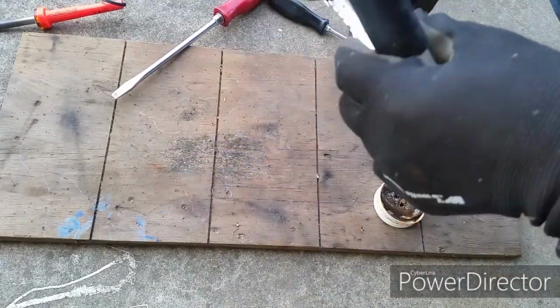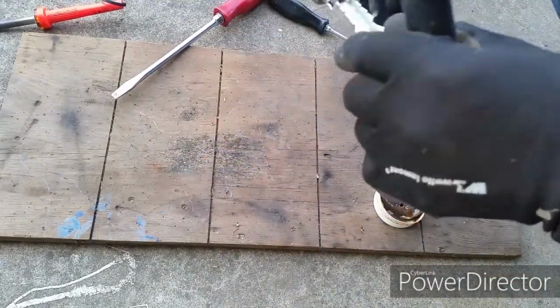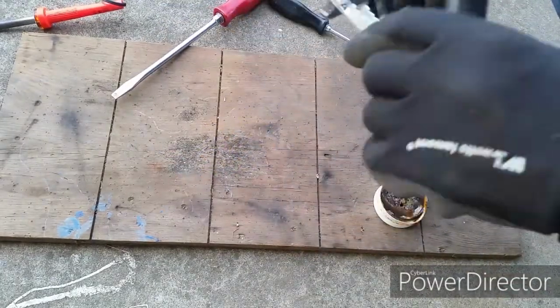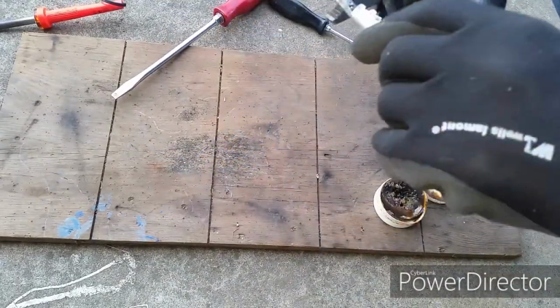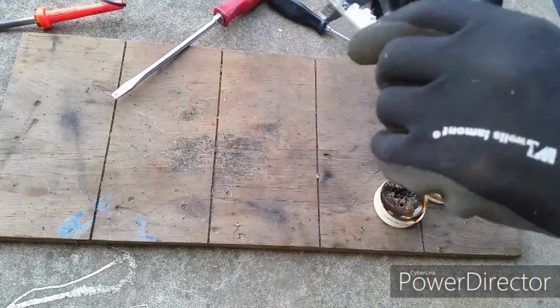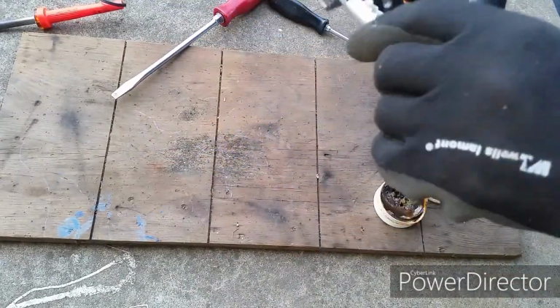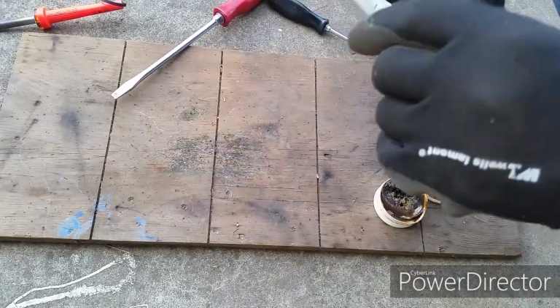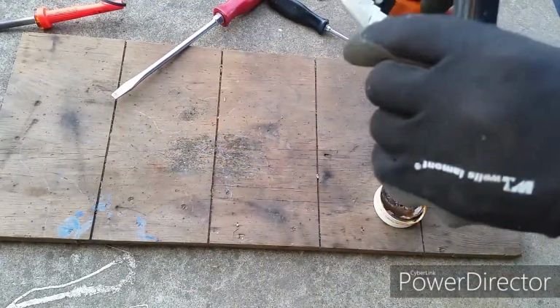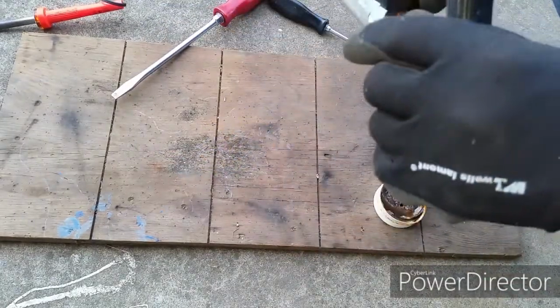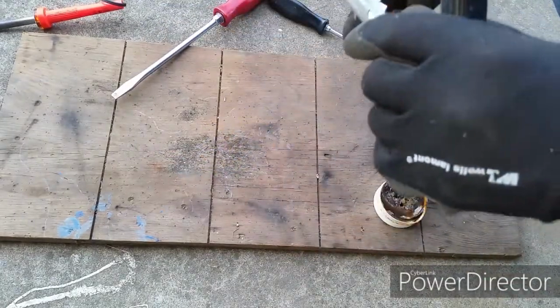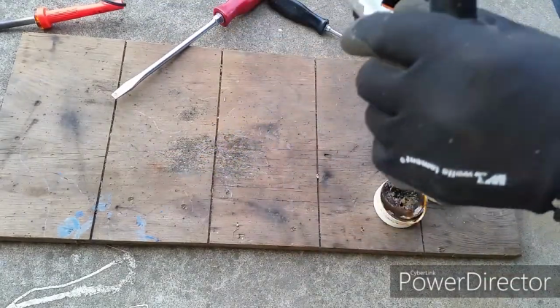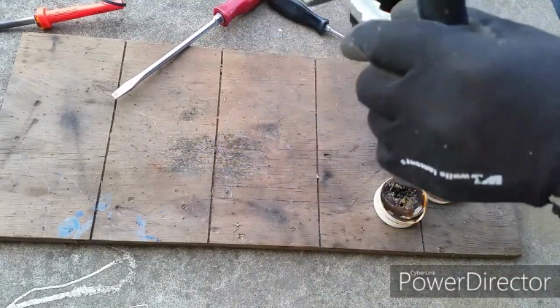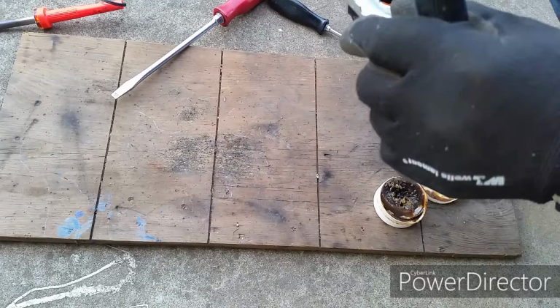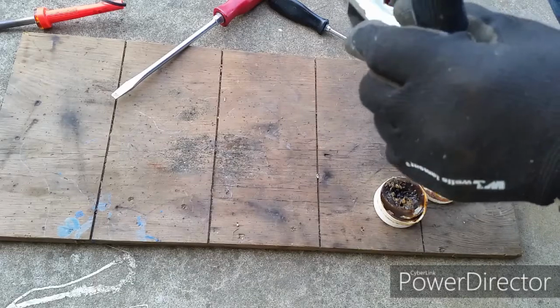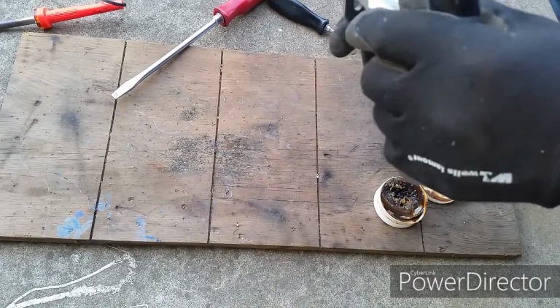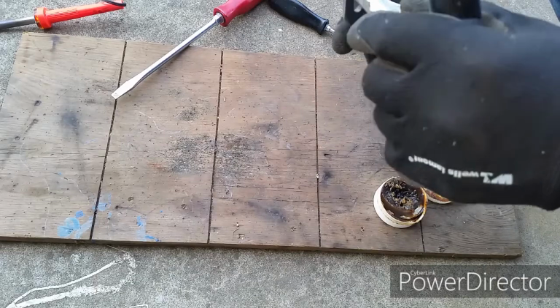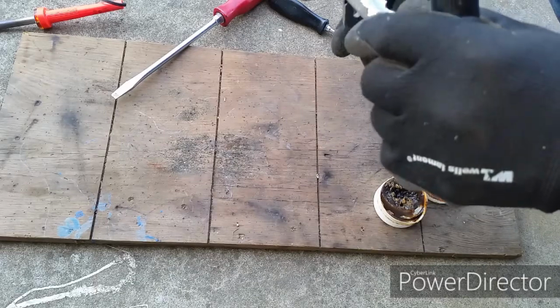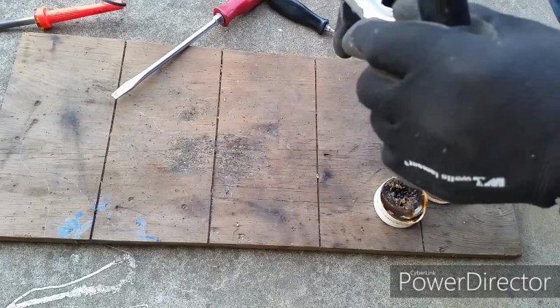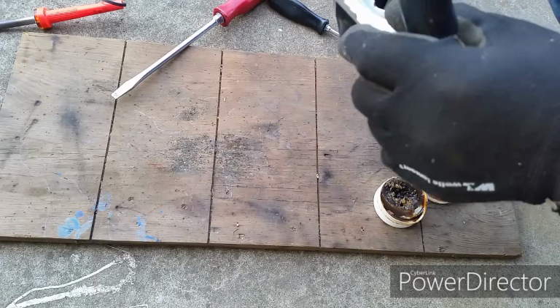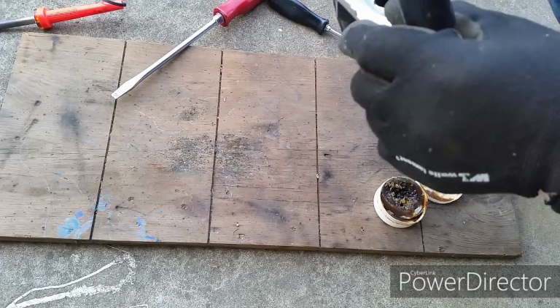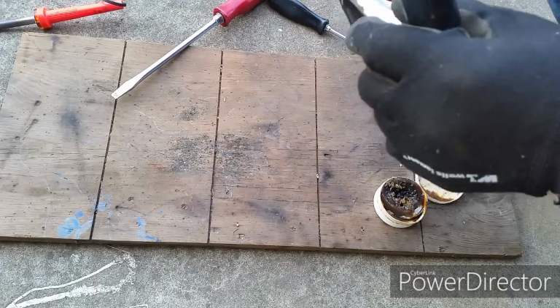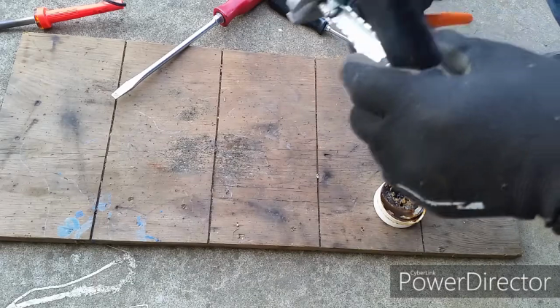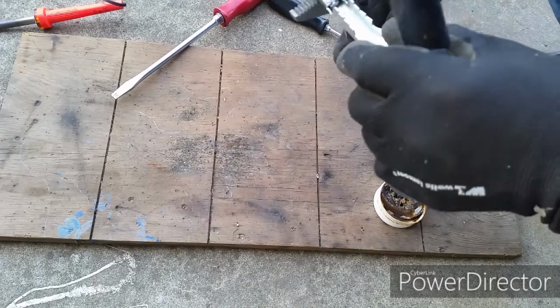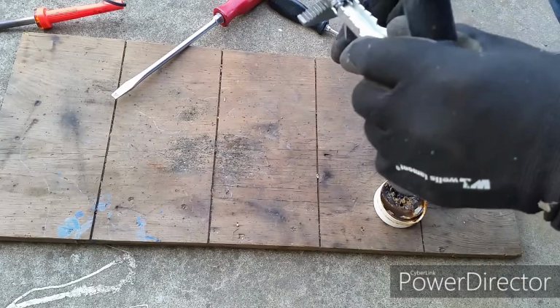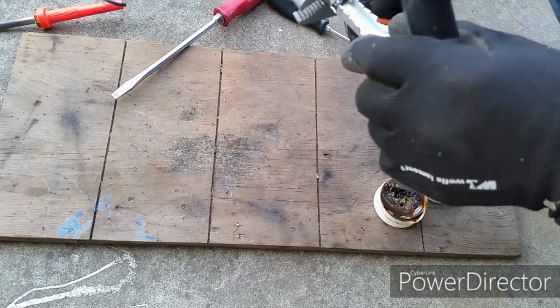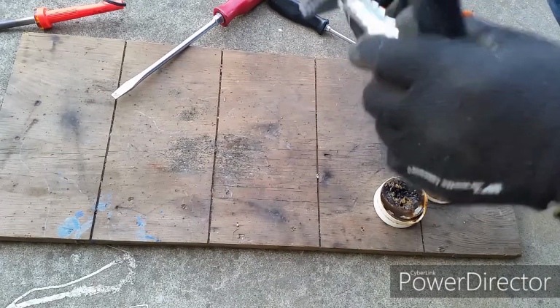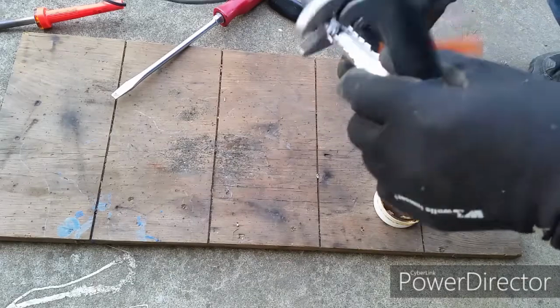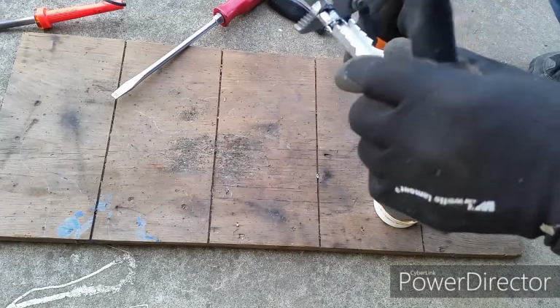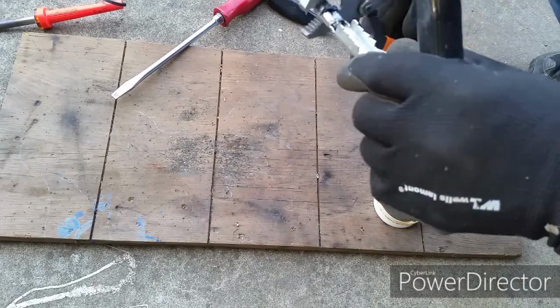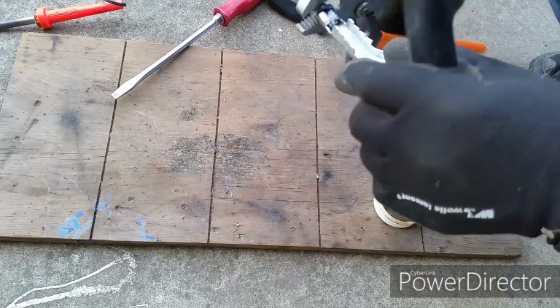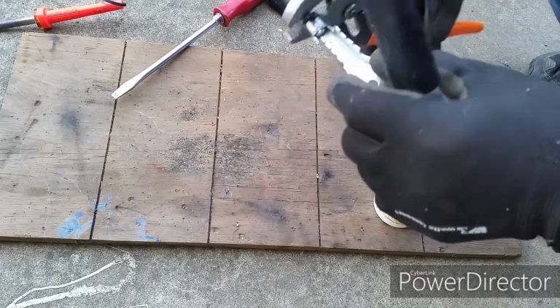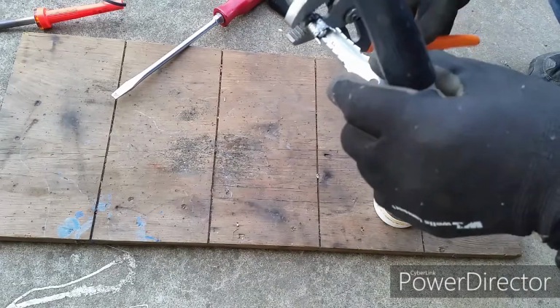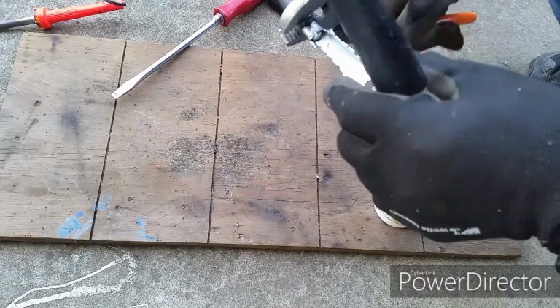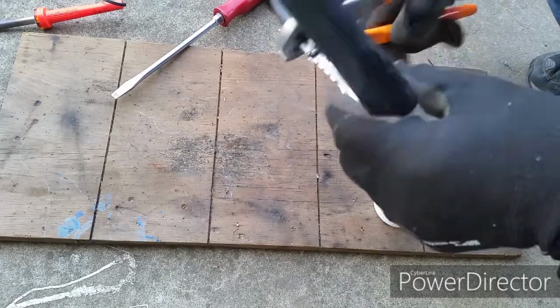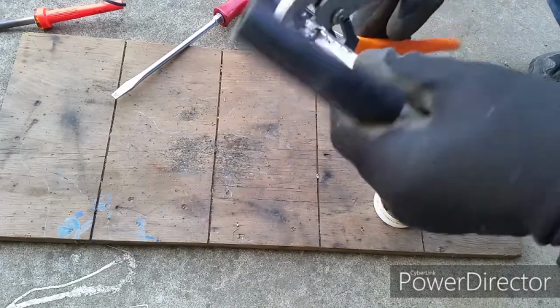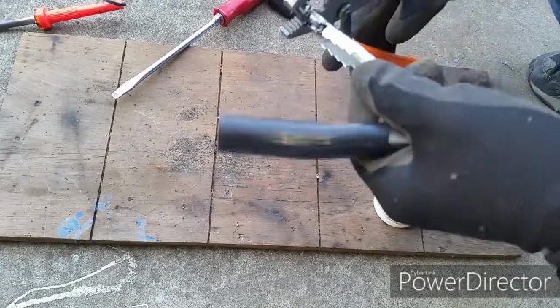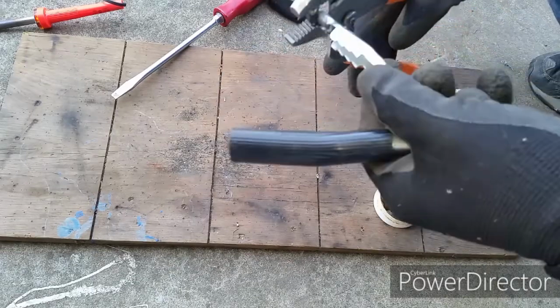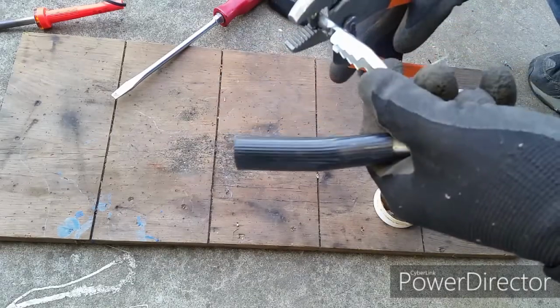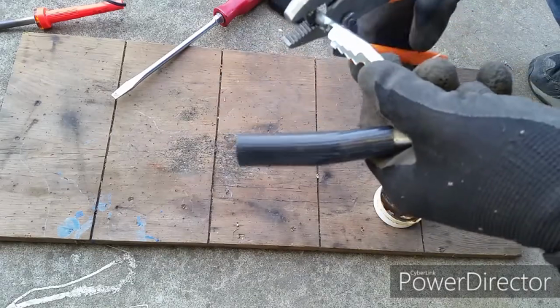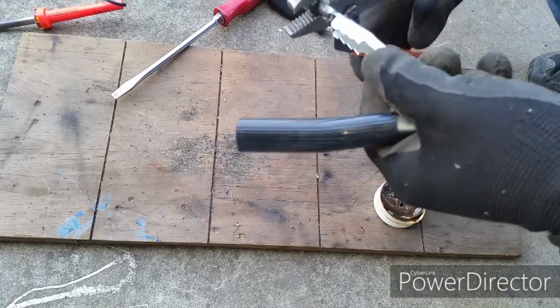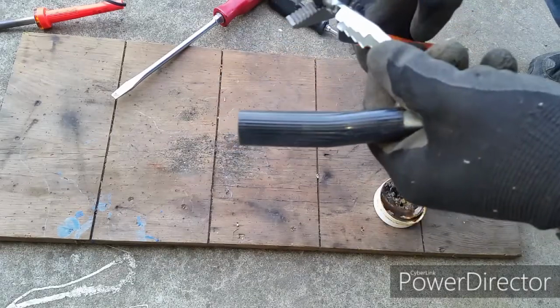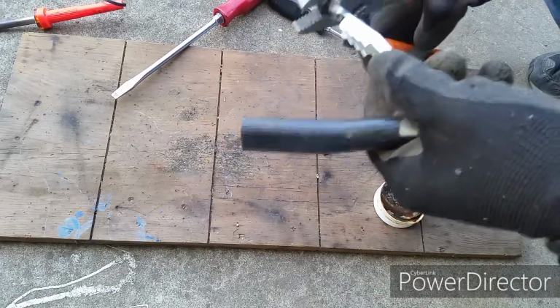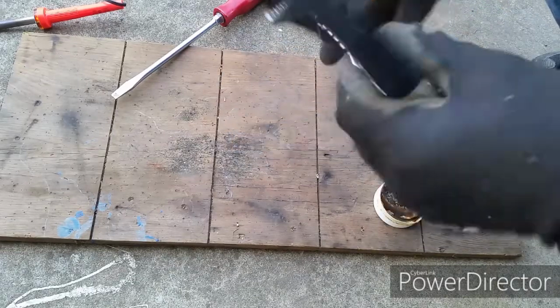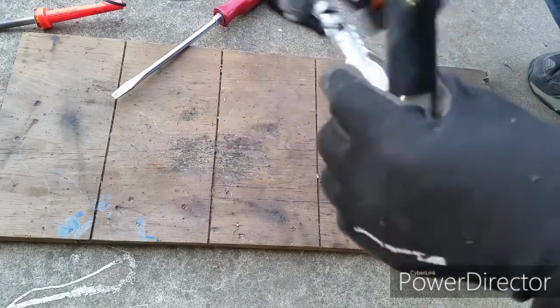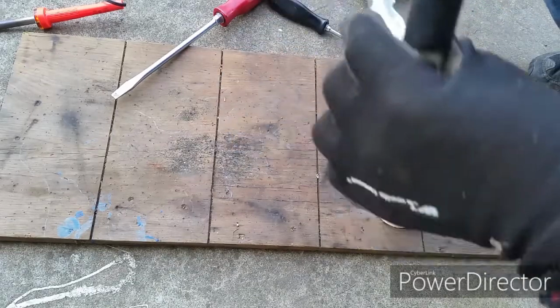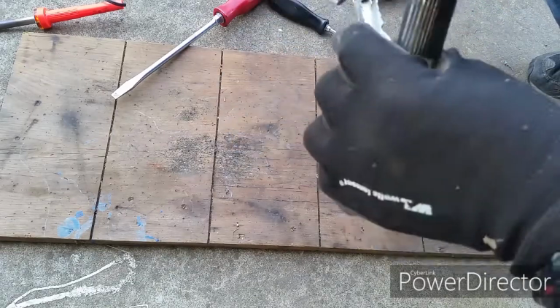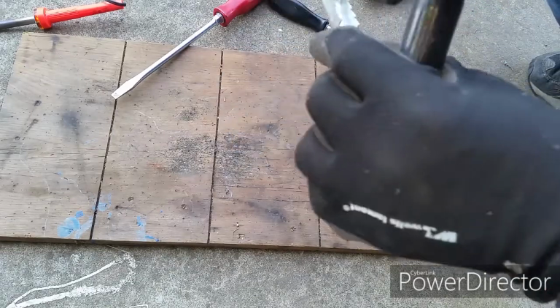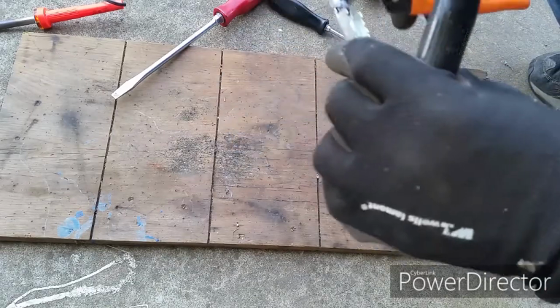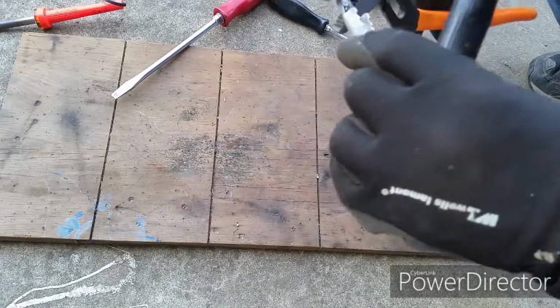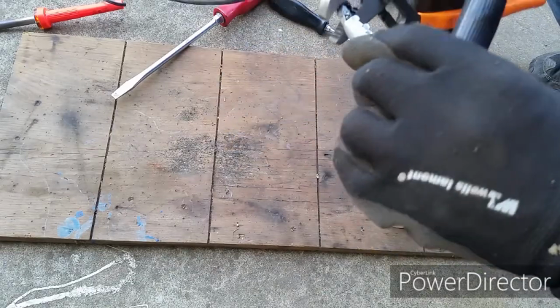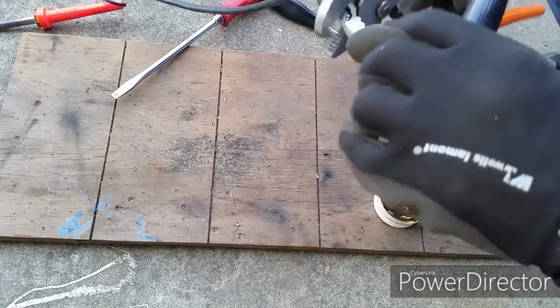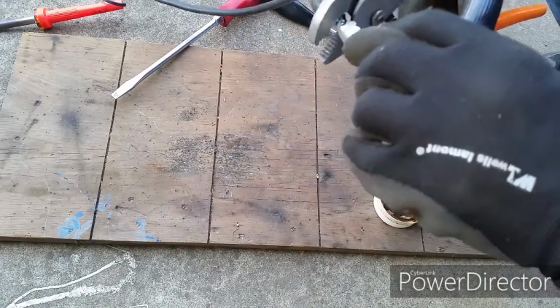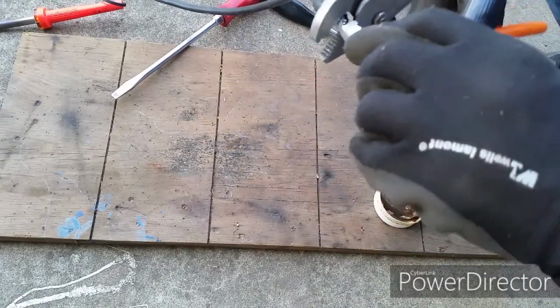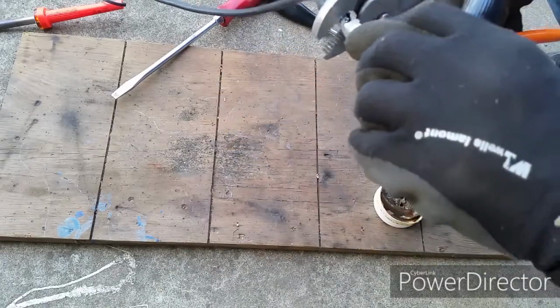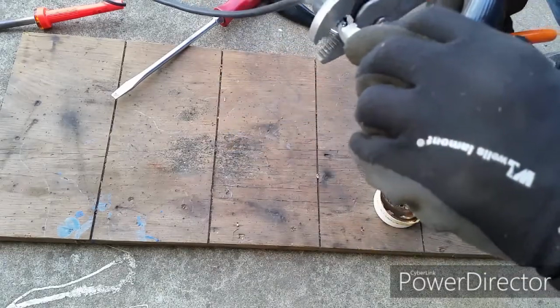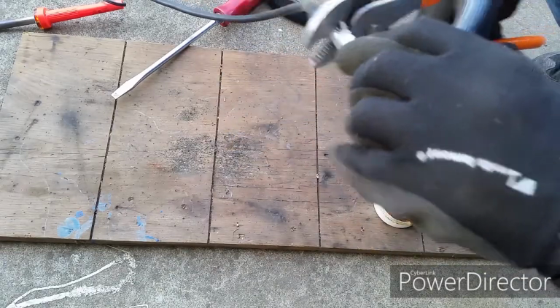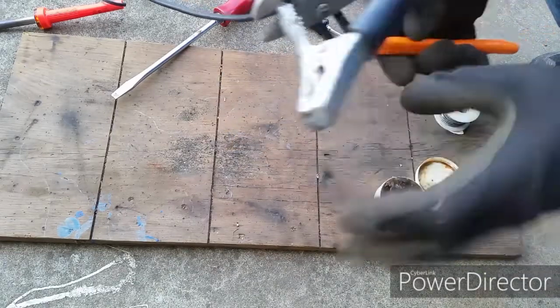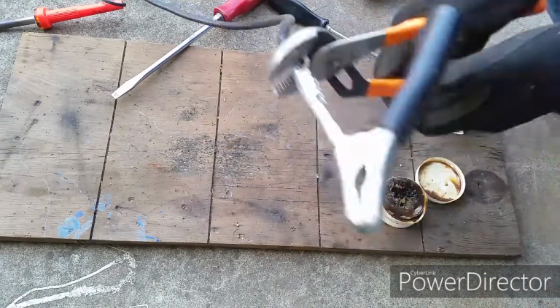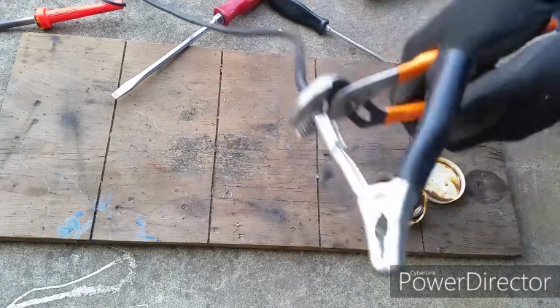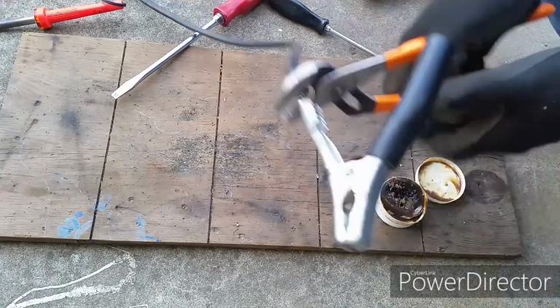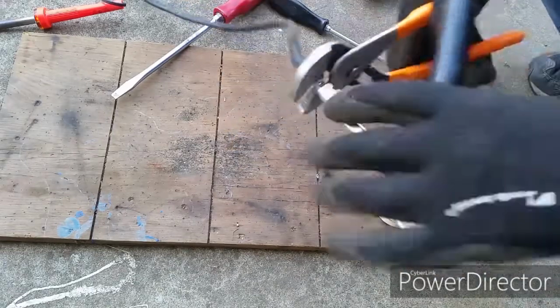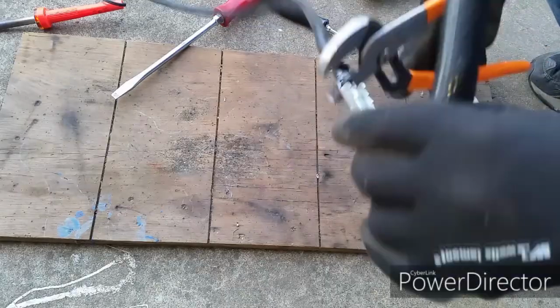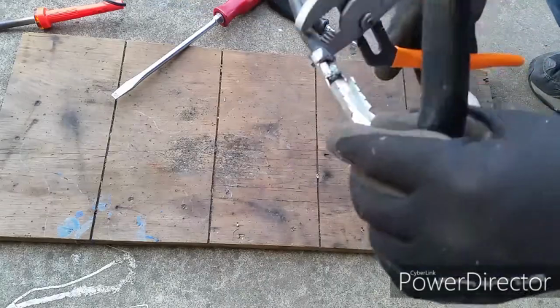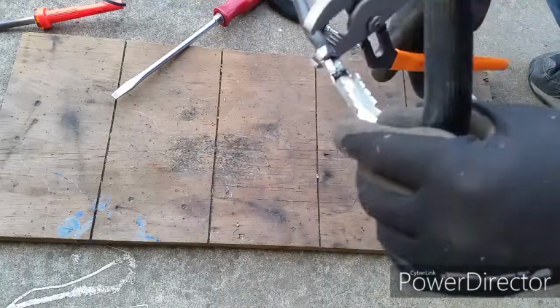Once you have a good solid connection, go ahead and reinstall the plastic sleeve back on.